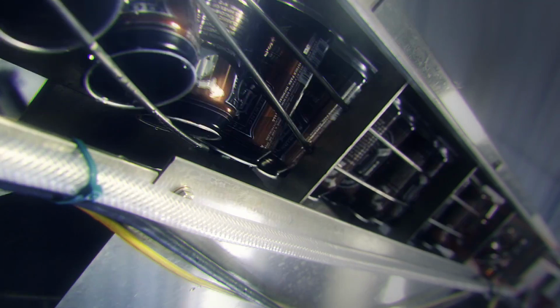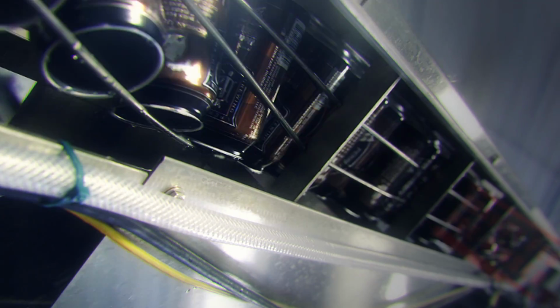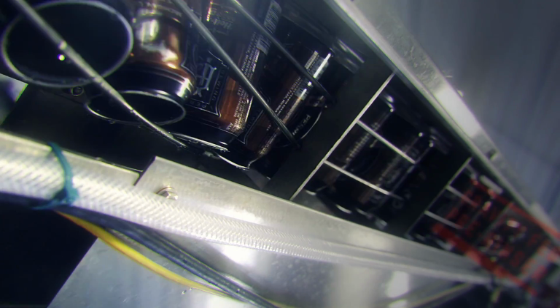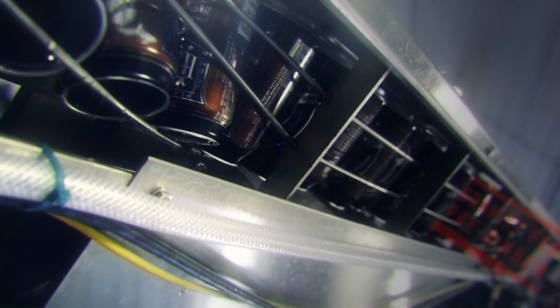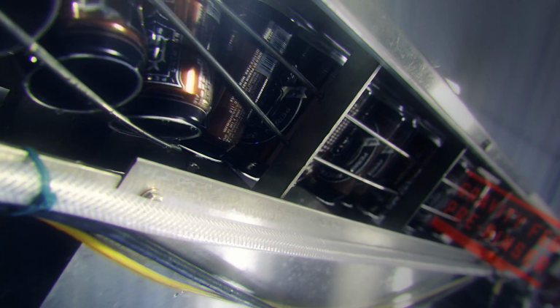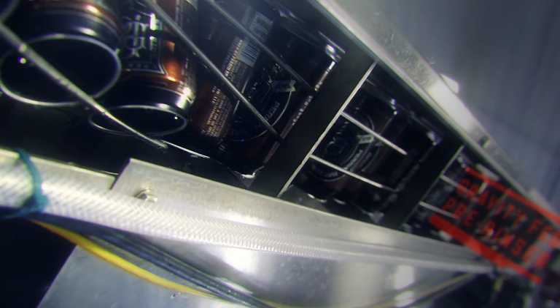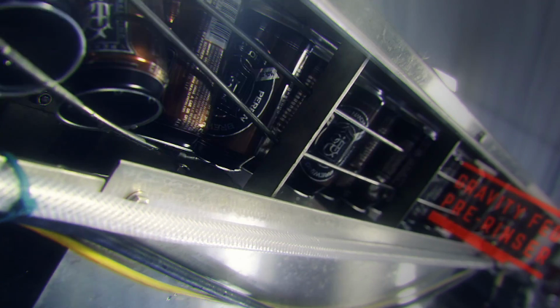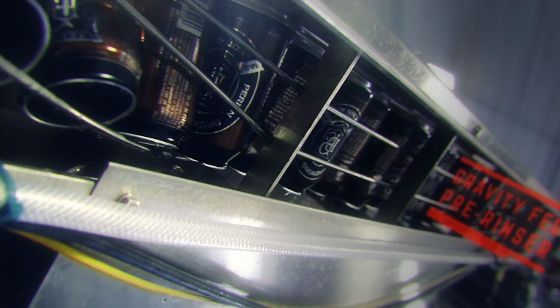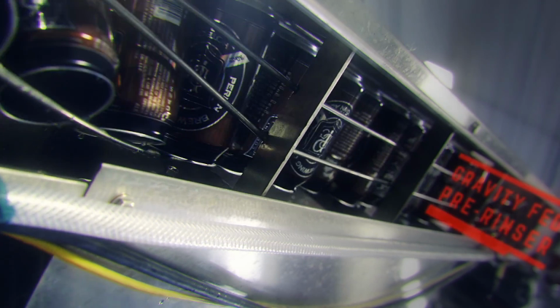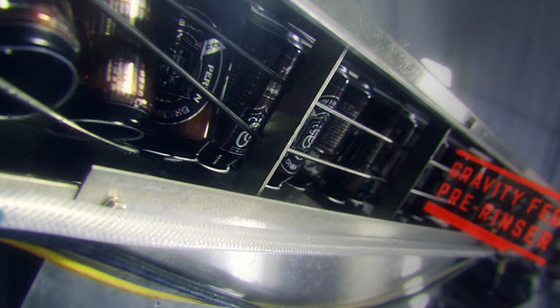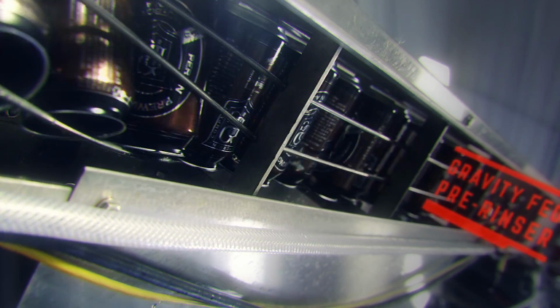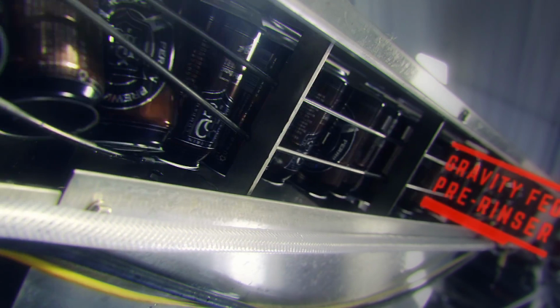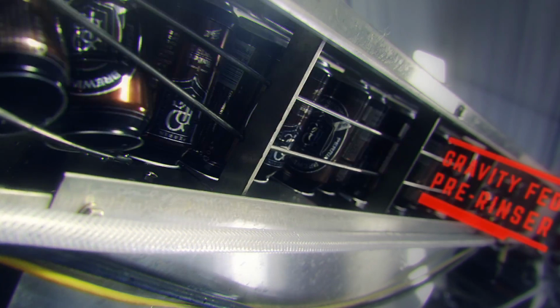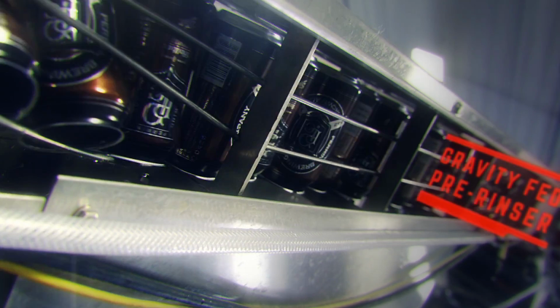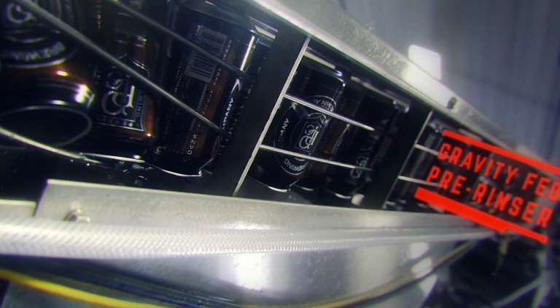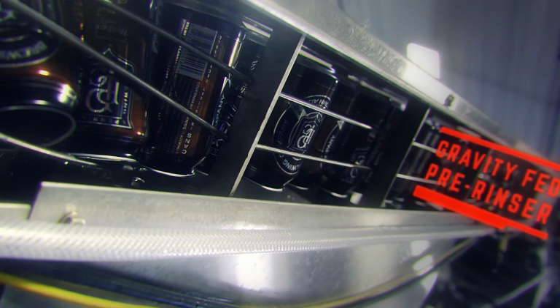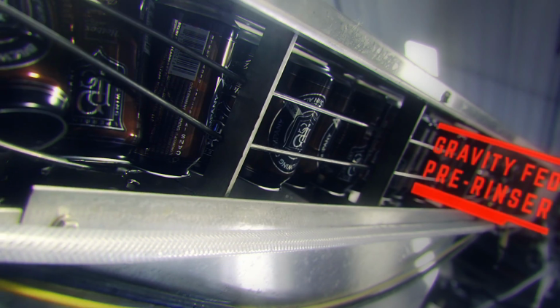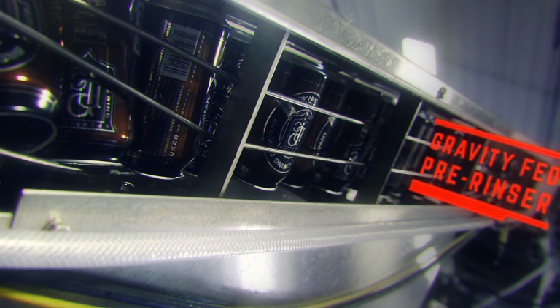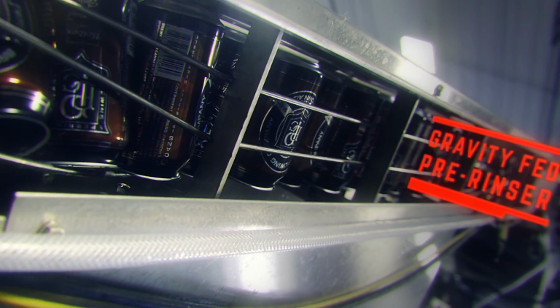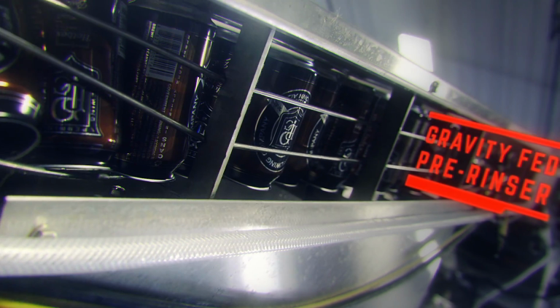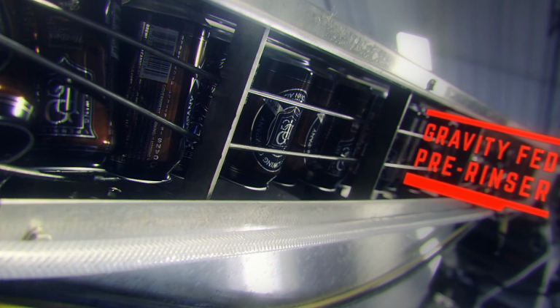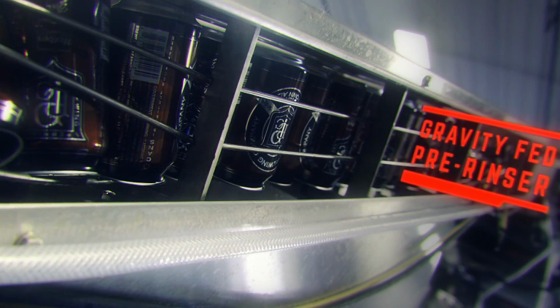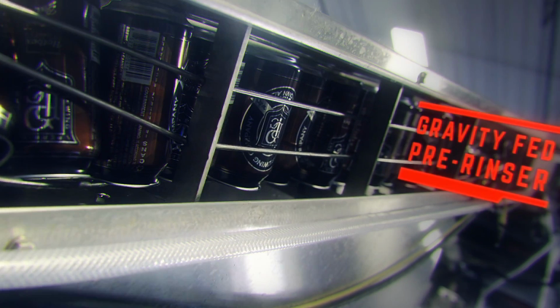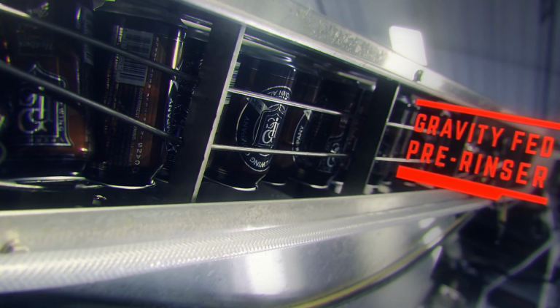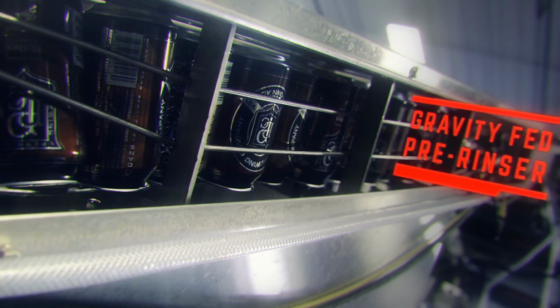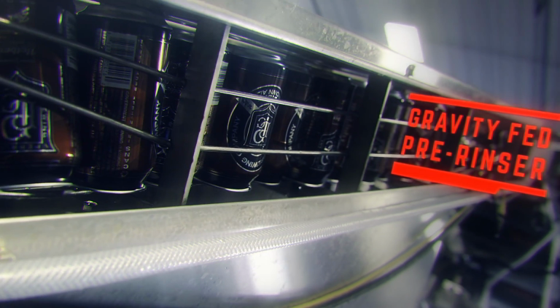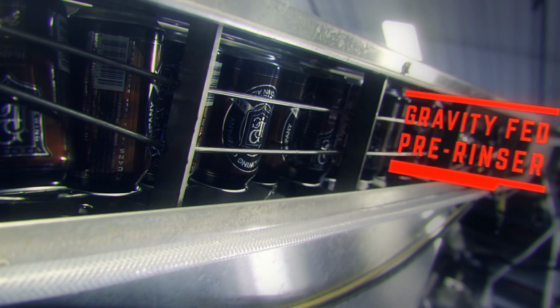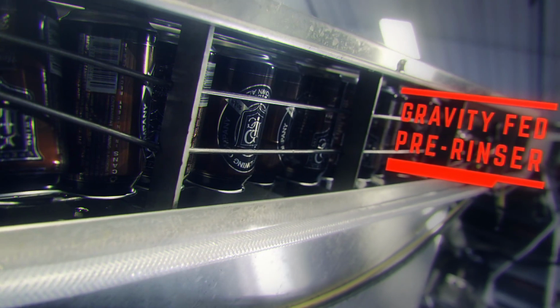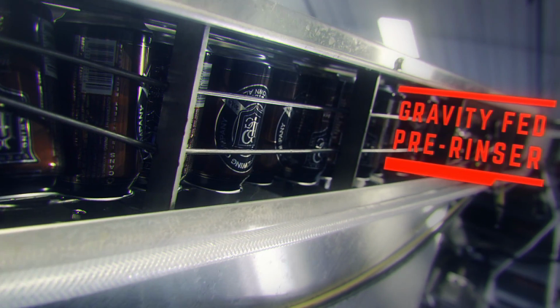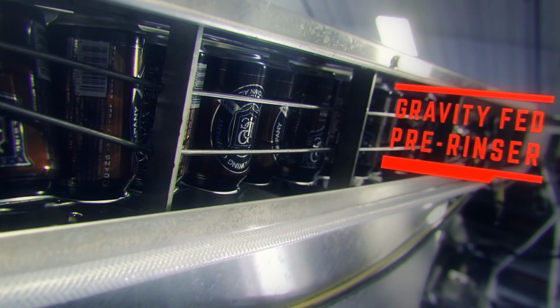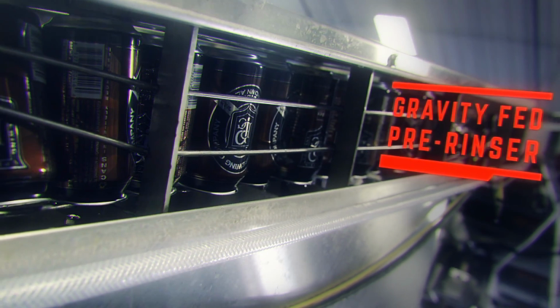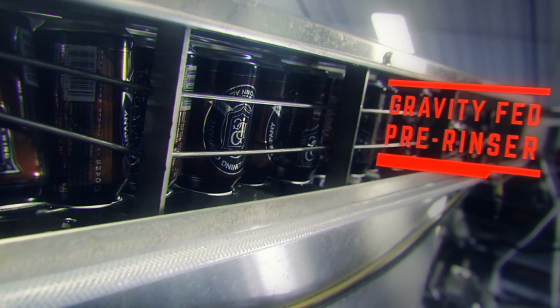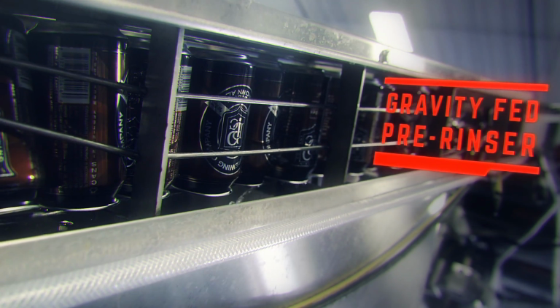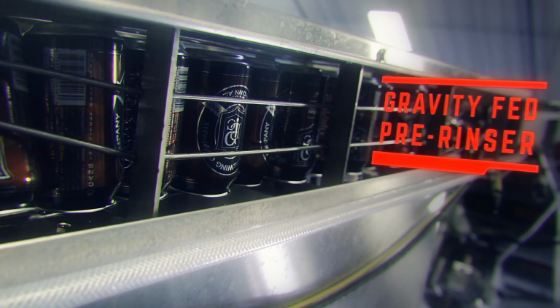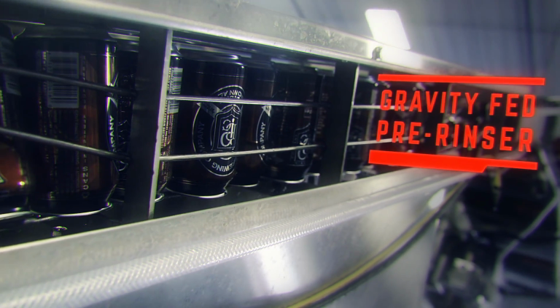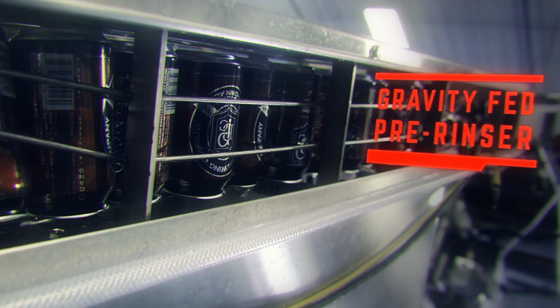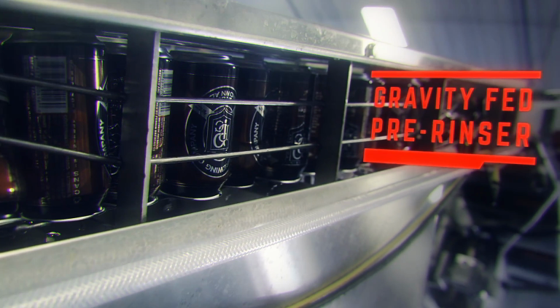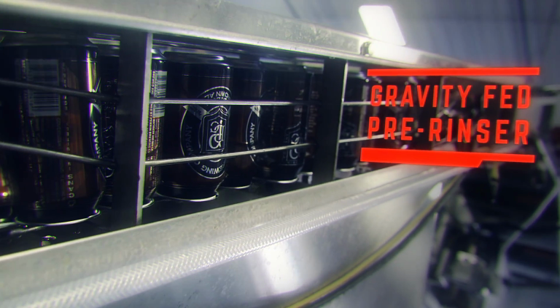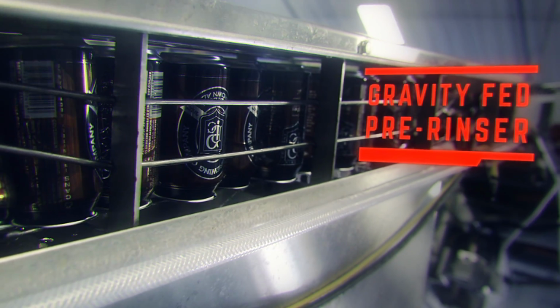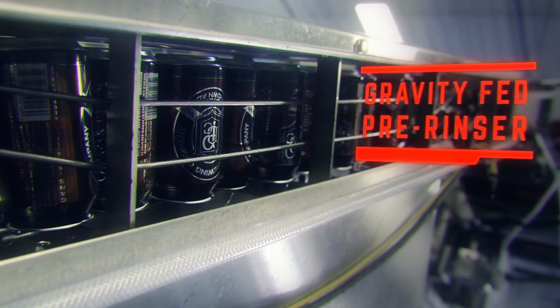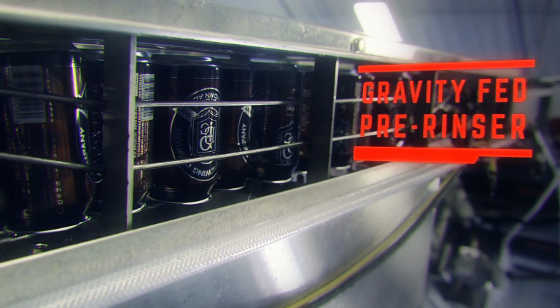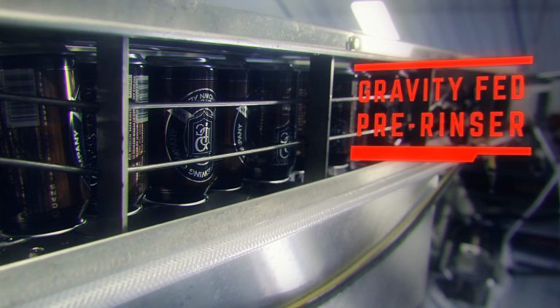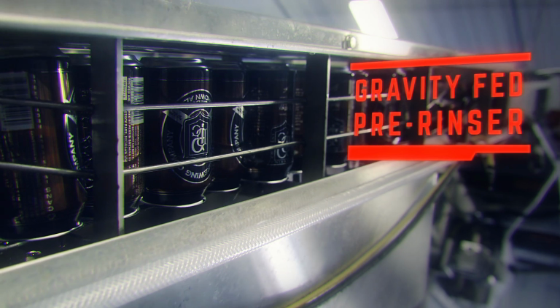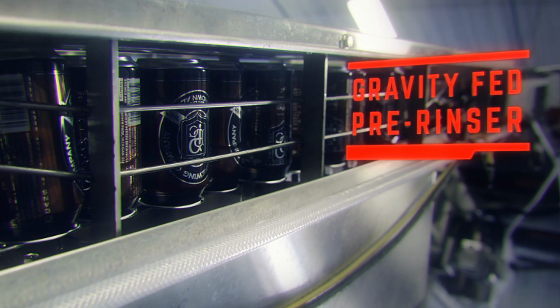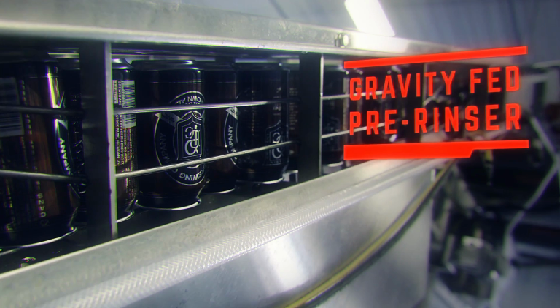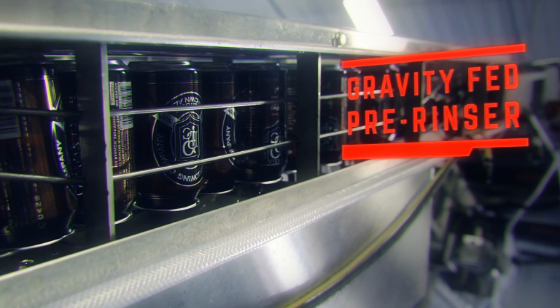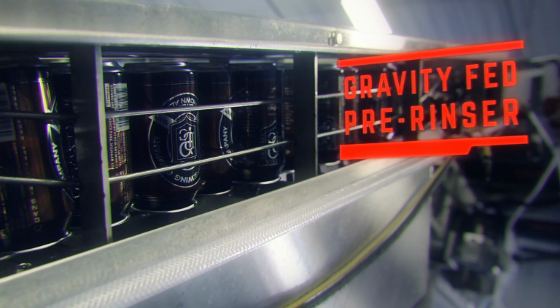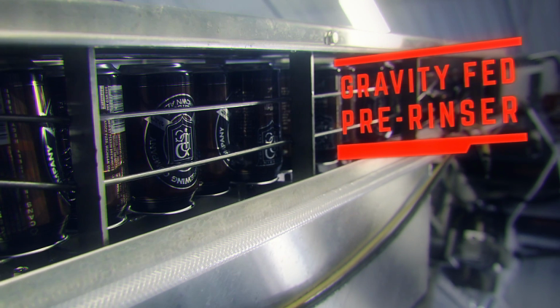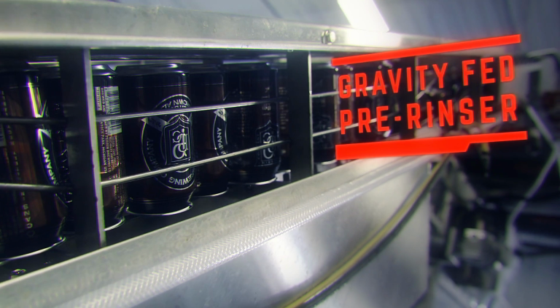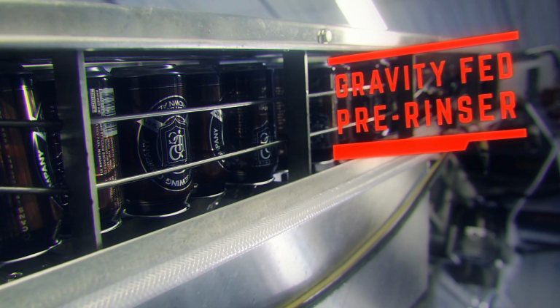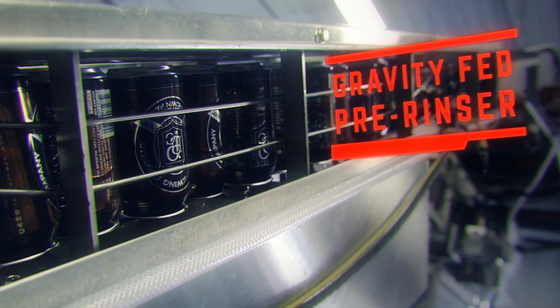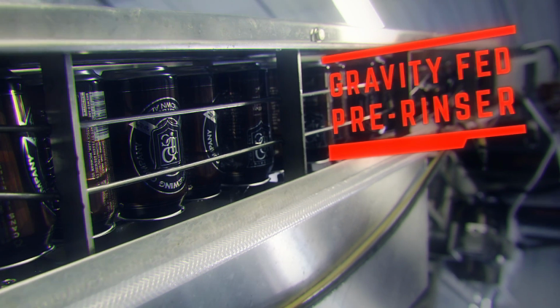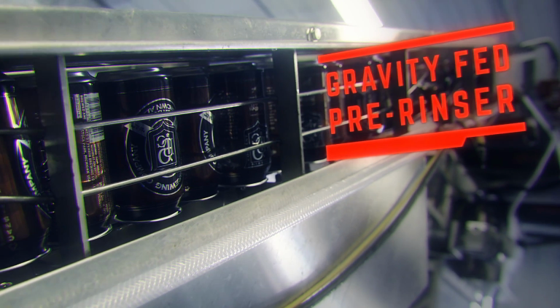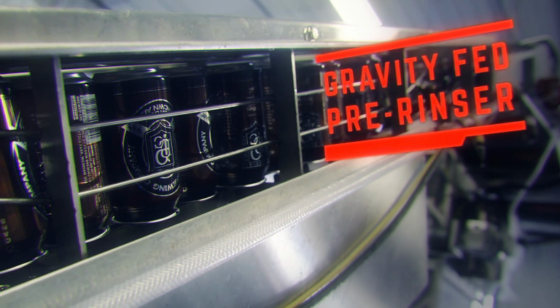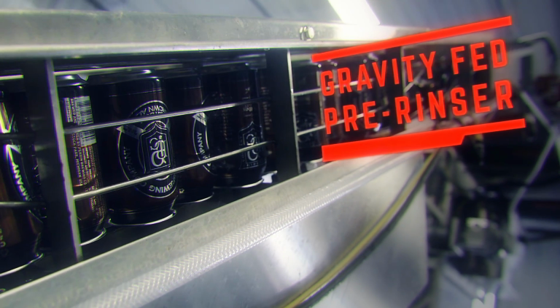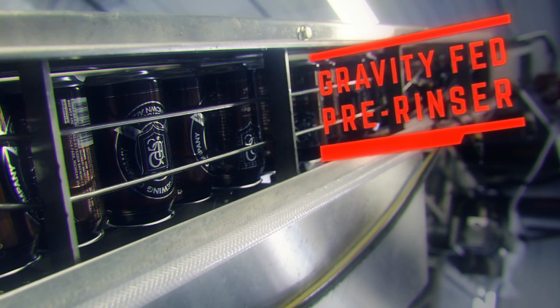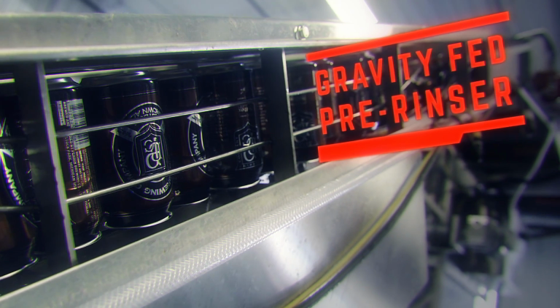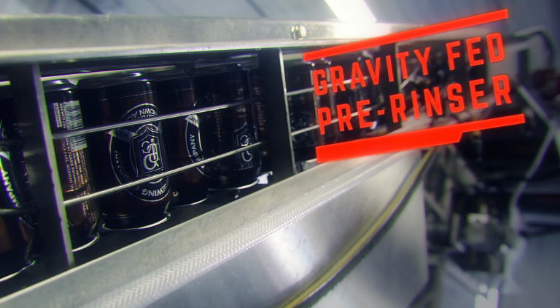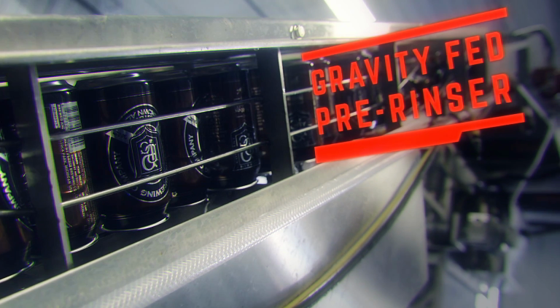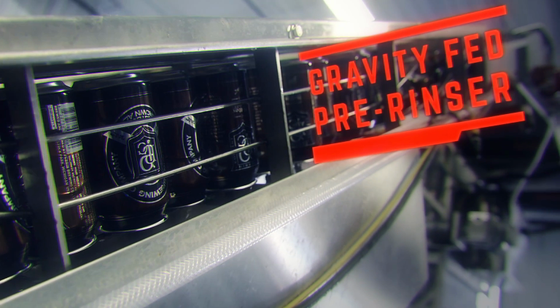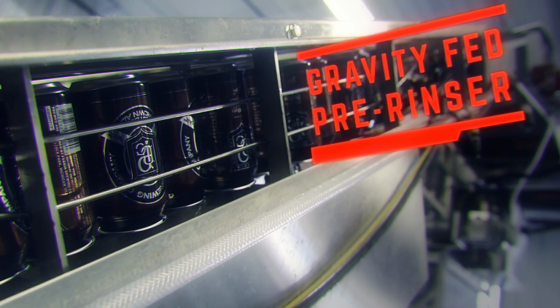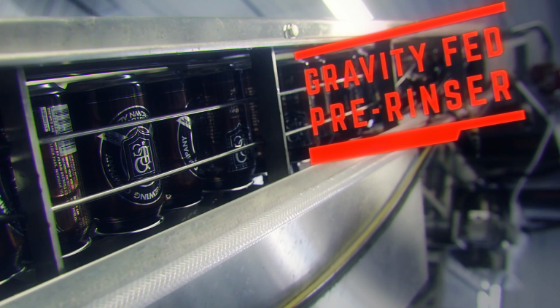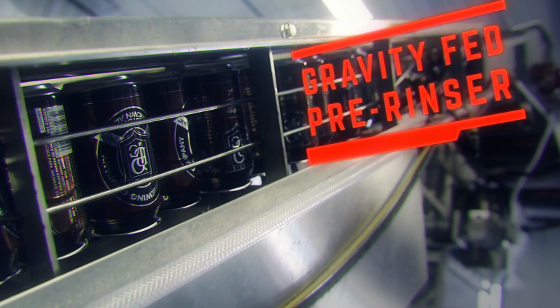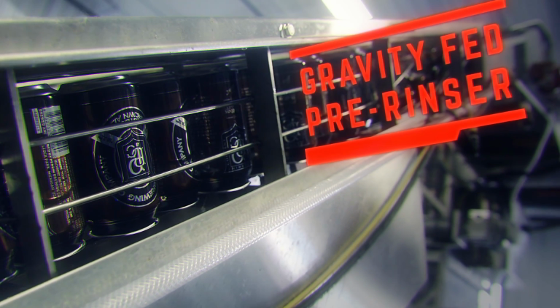Question: What is a man's balanced diet? Answer: A can of beer in each hand.